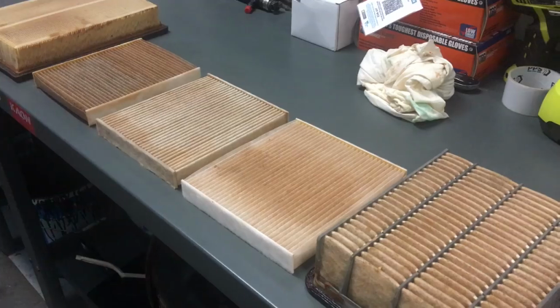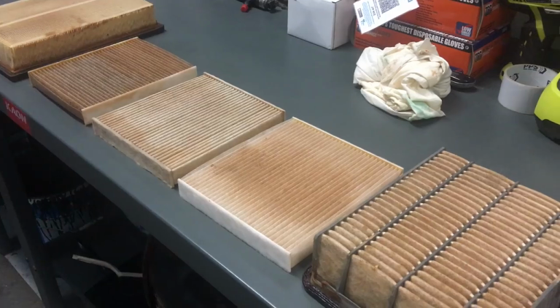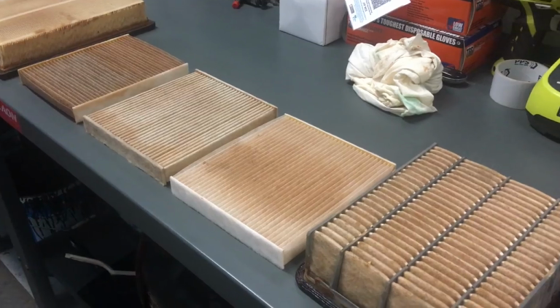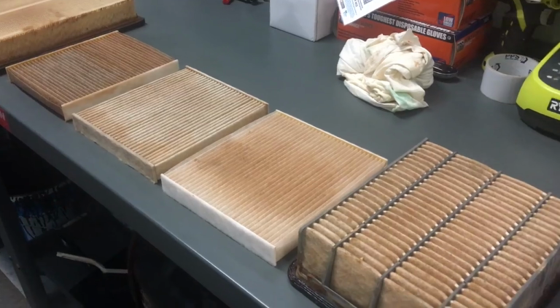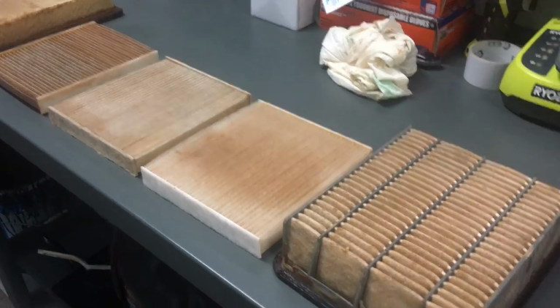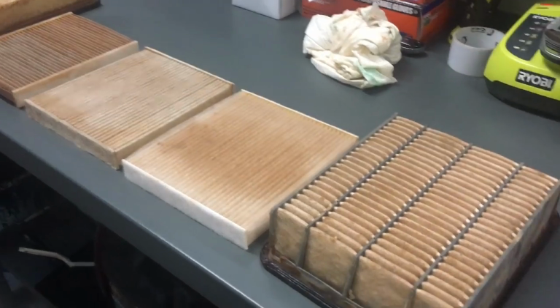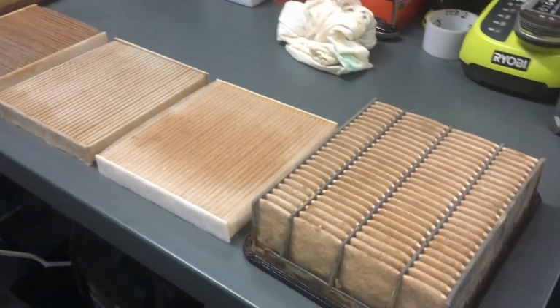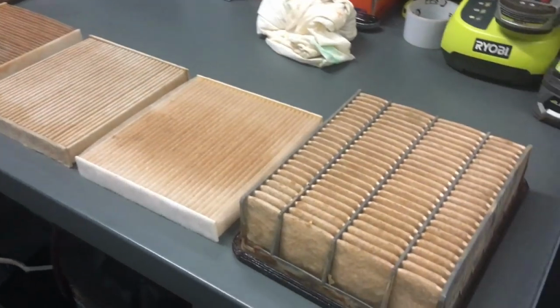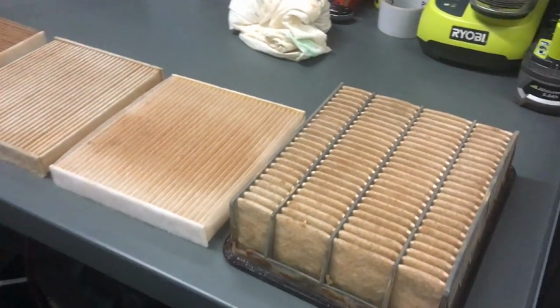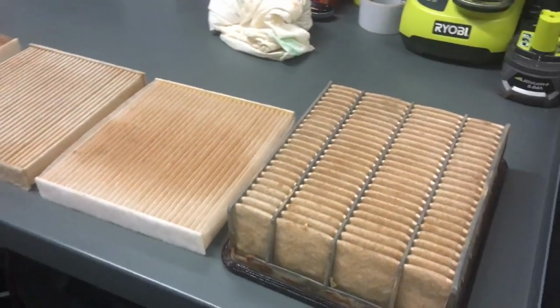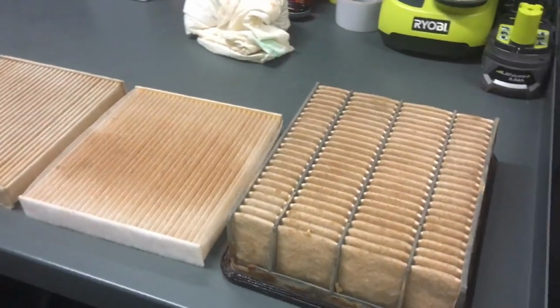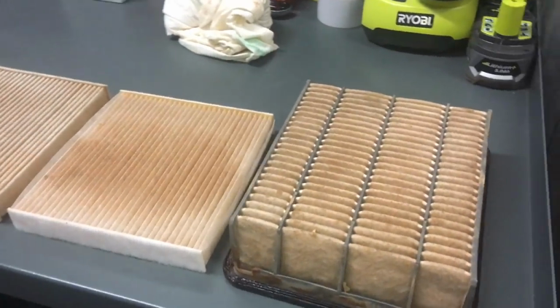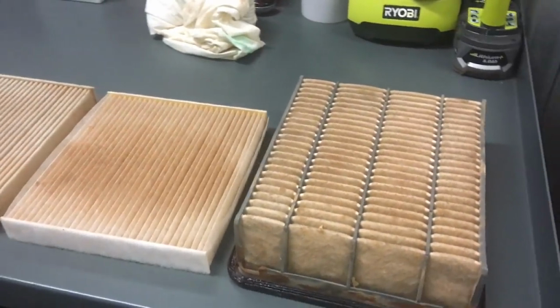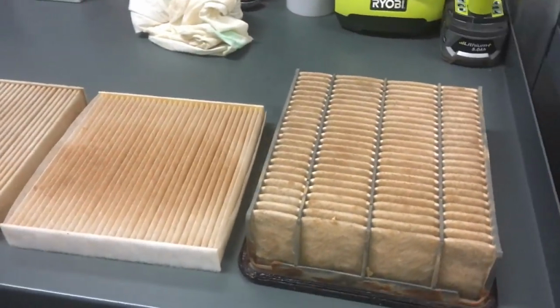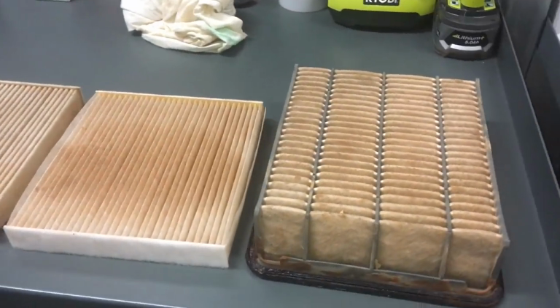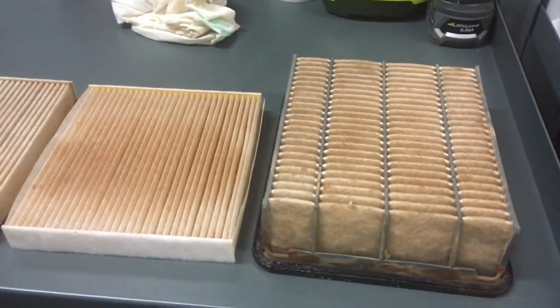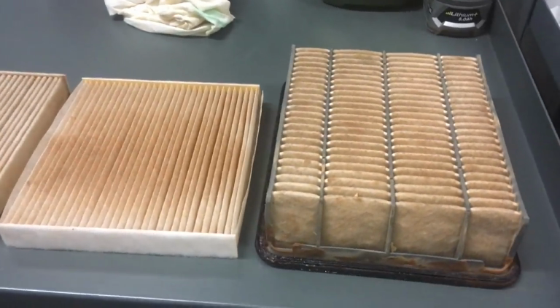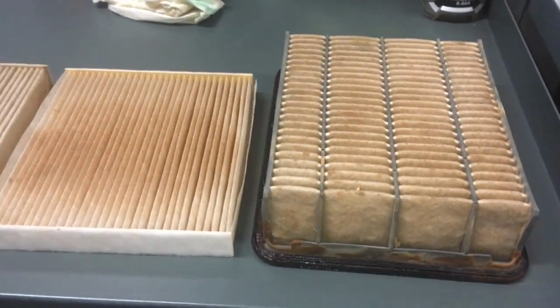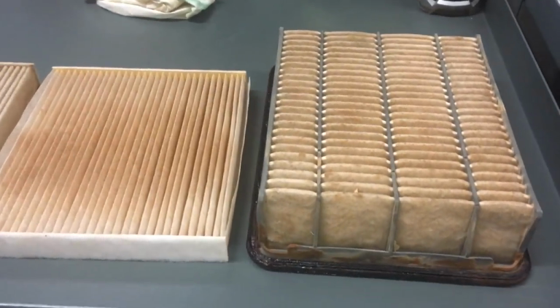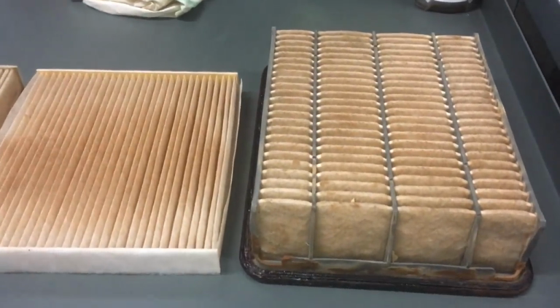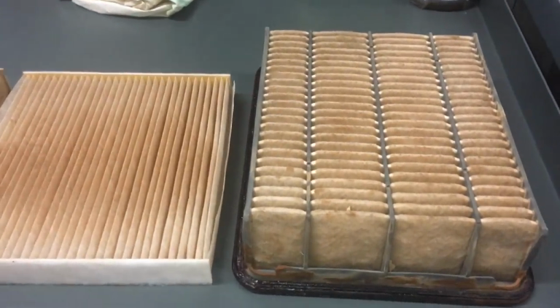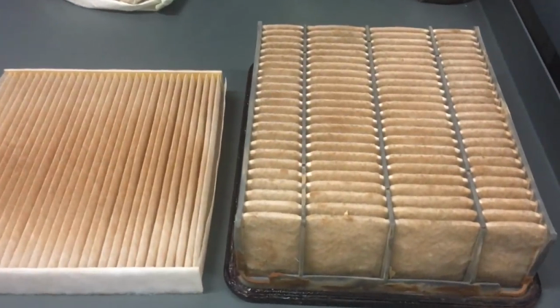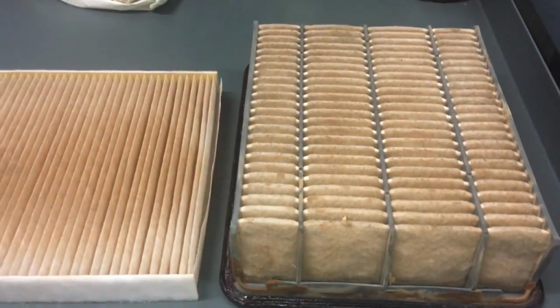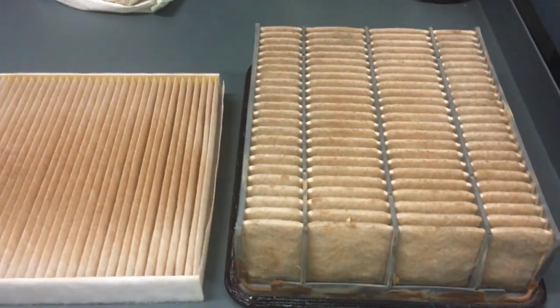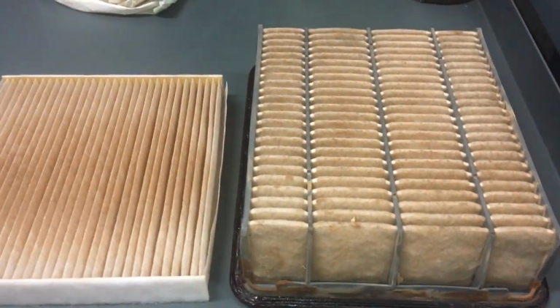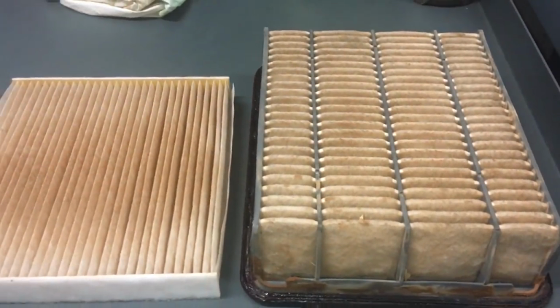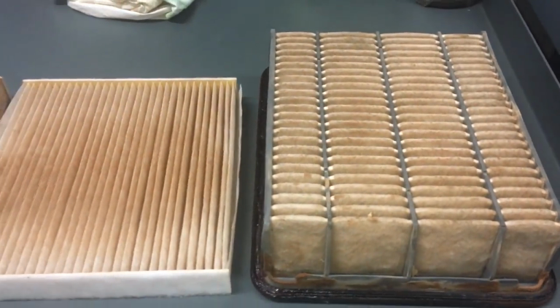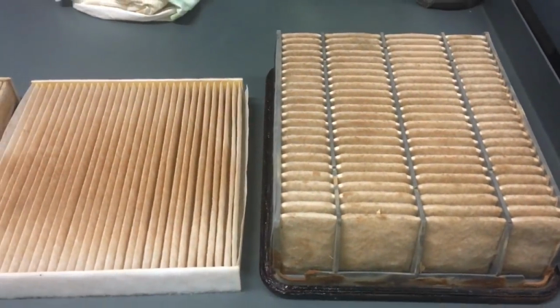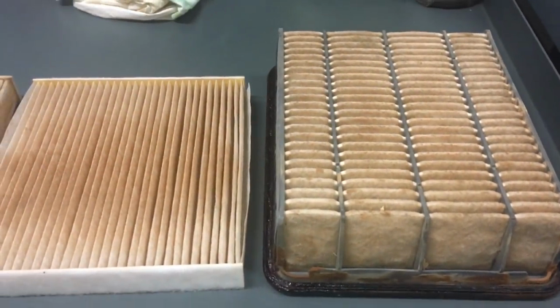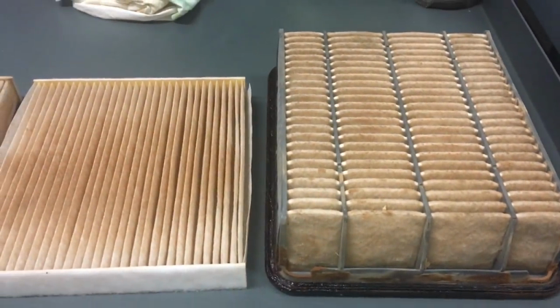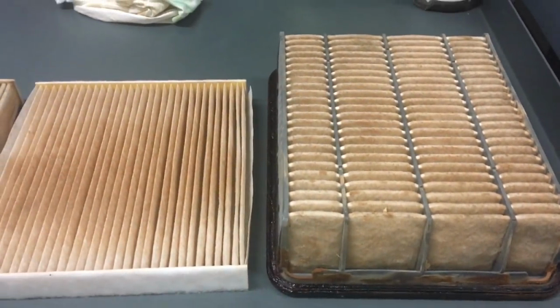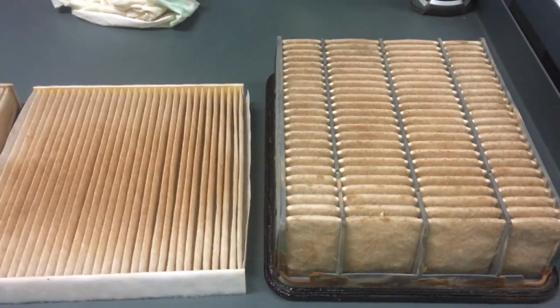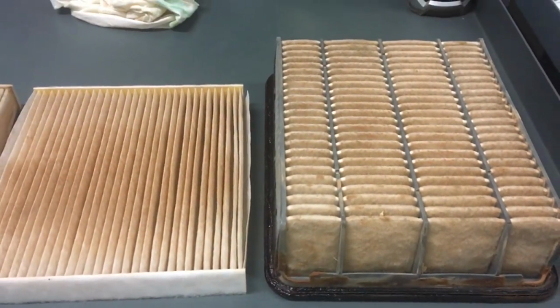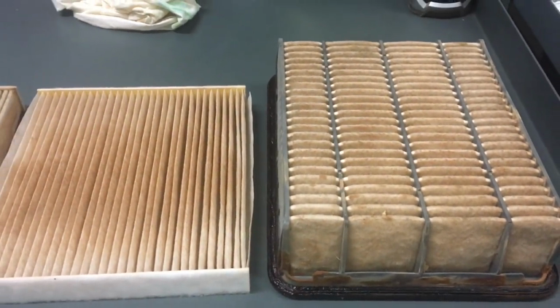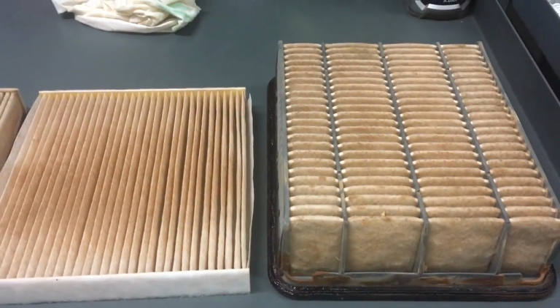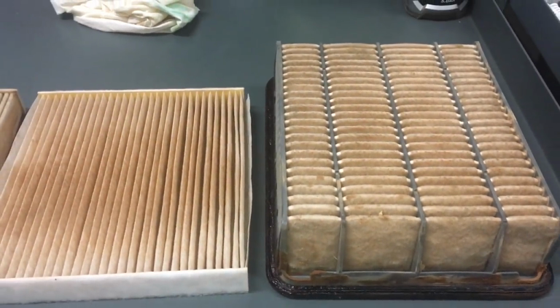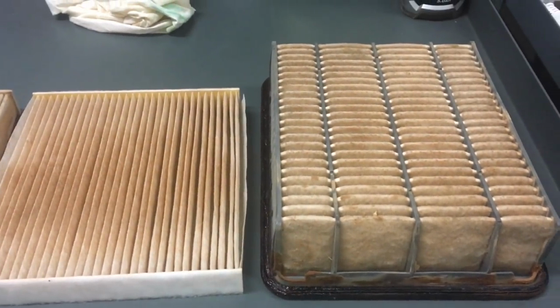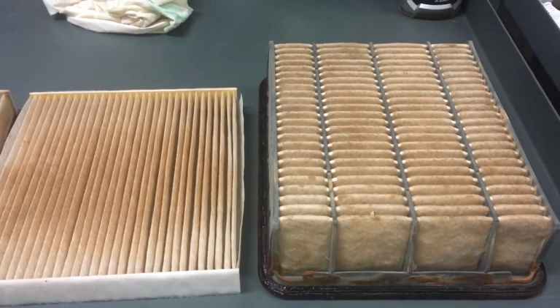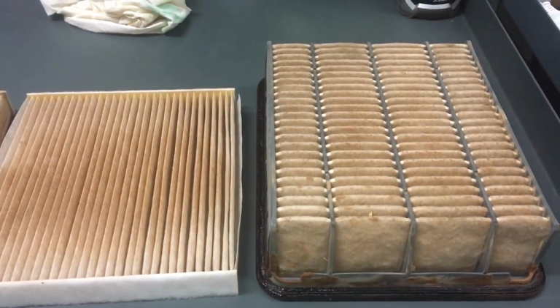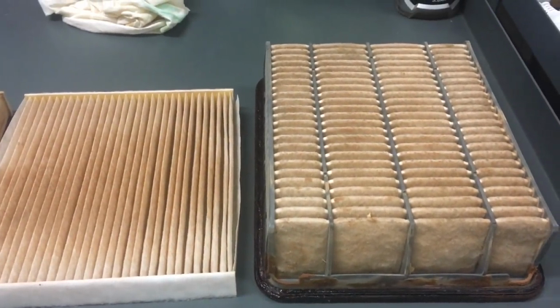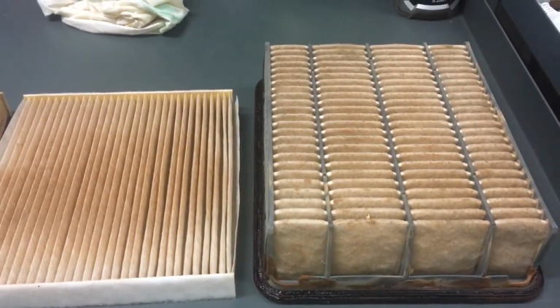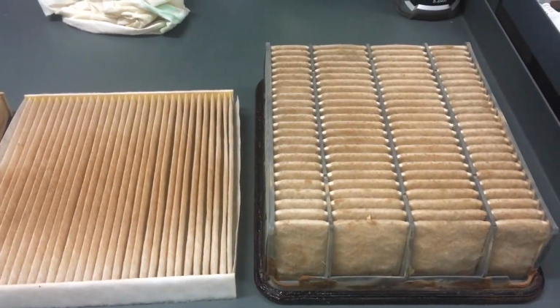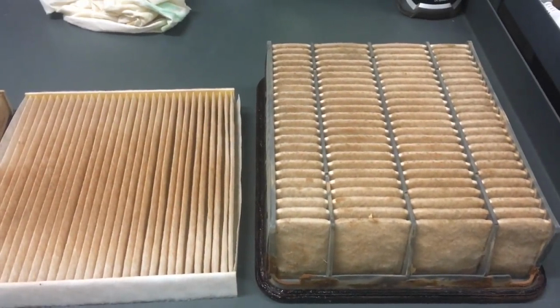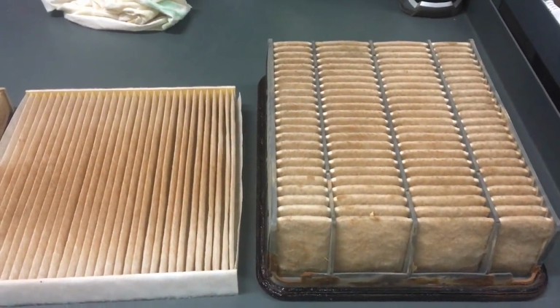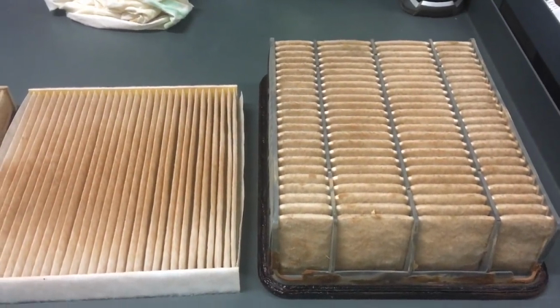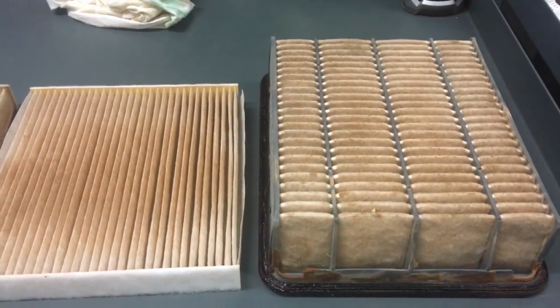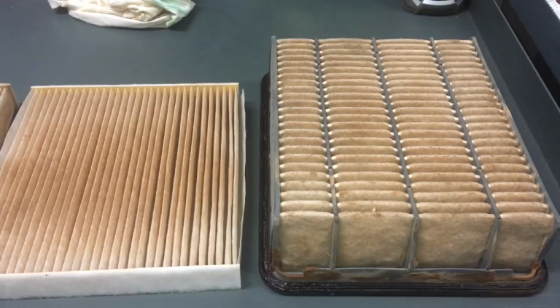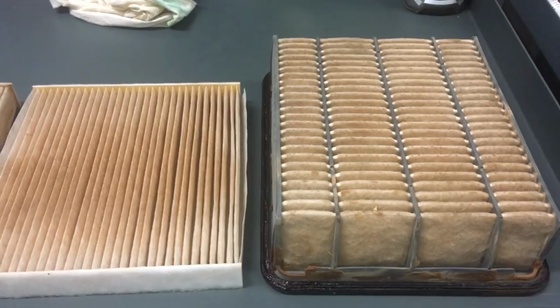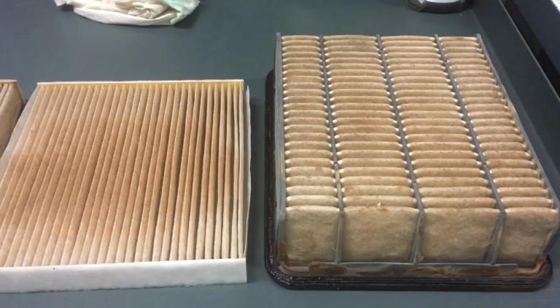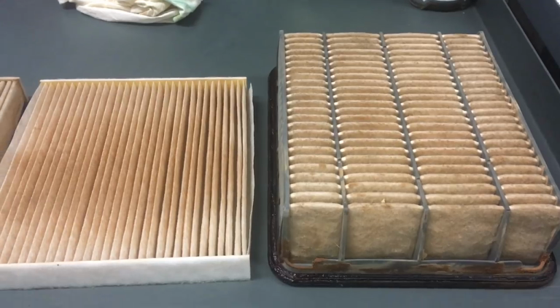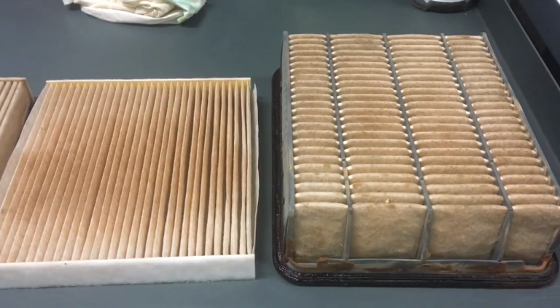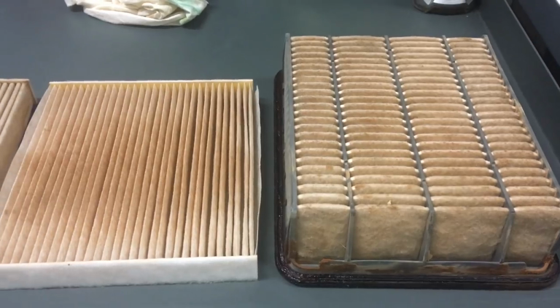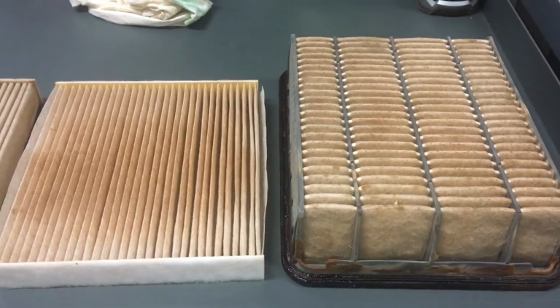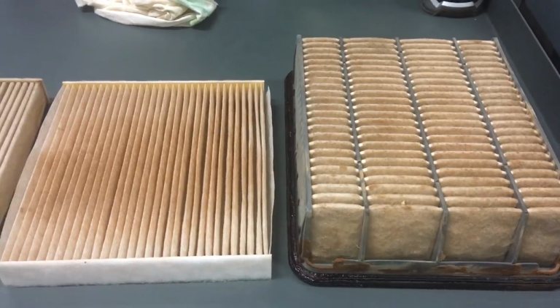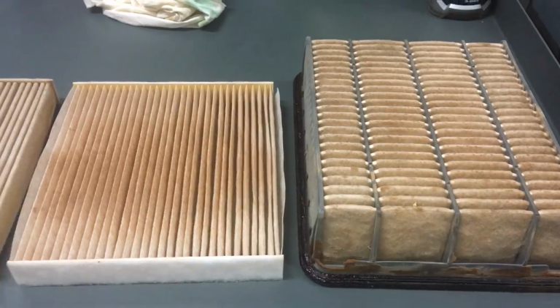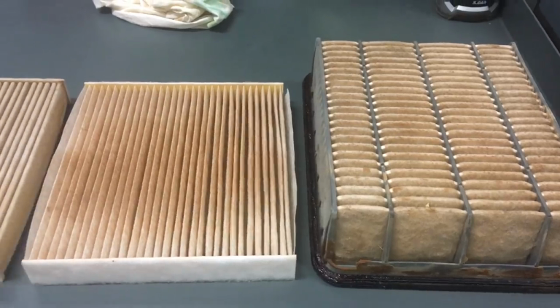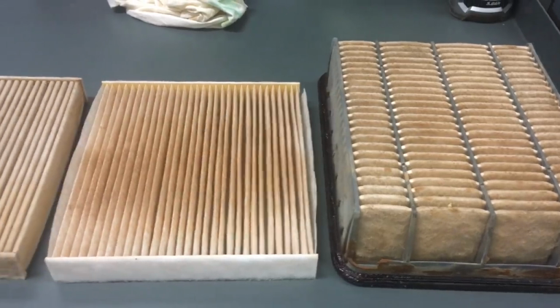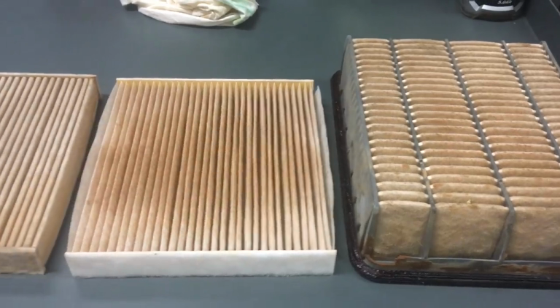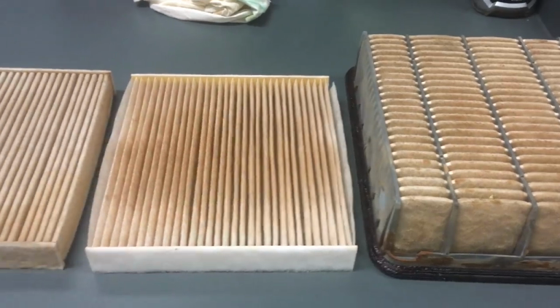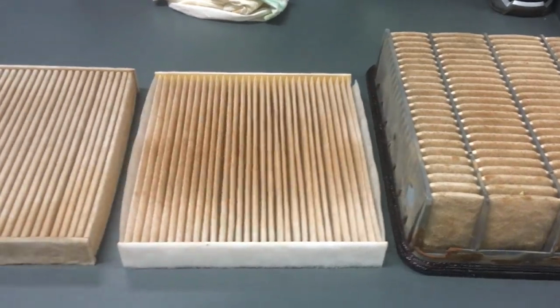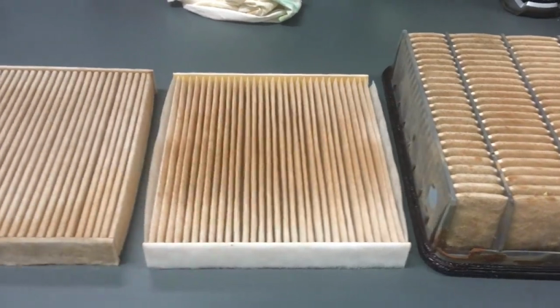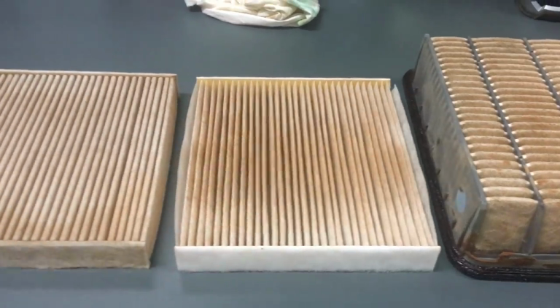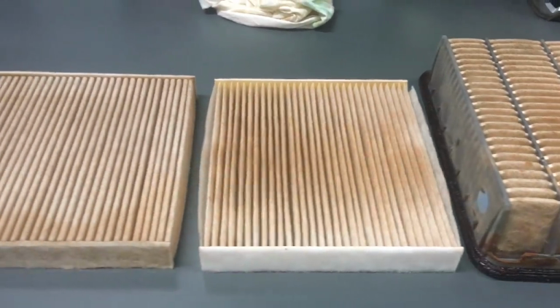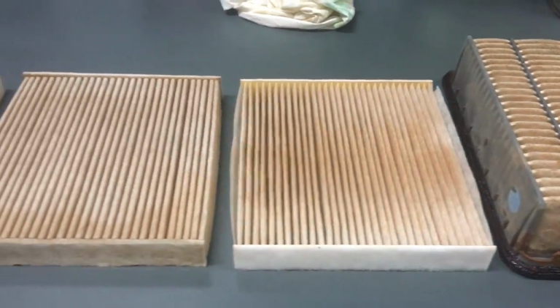Hey guys, Anthony, 4x4 Diesel, here we go. This could save you a packet or it could be a waste of our time. Let's see what happens.